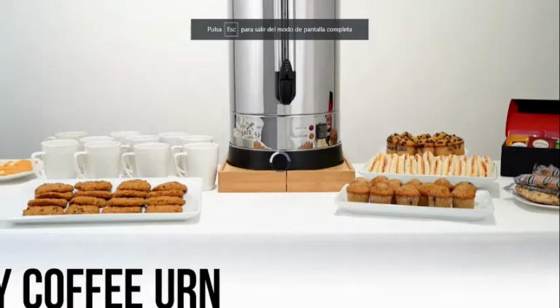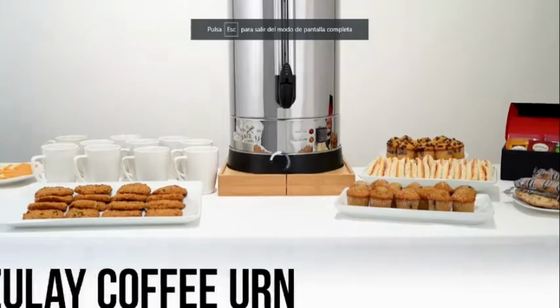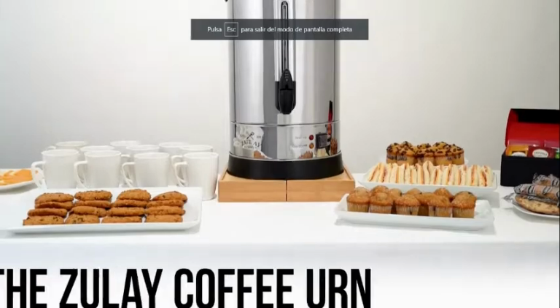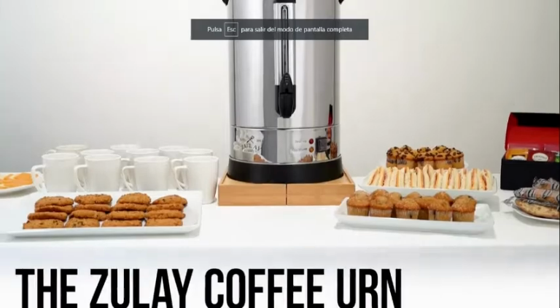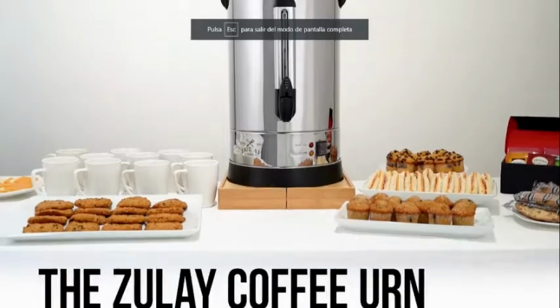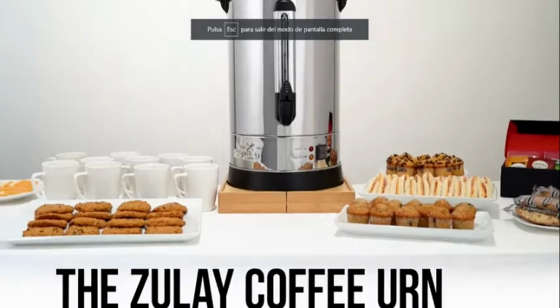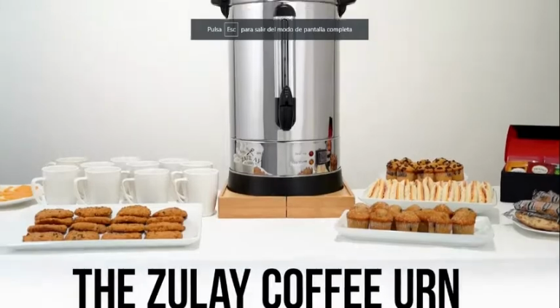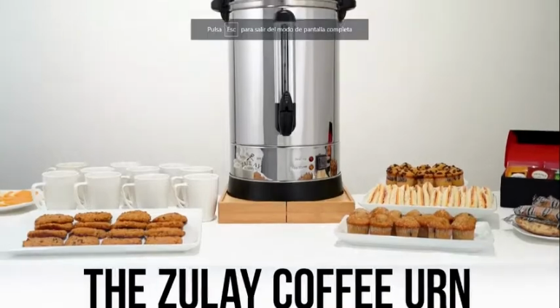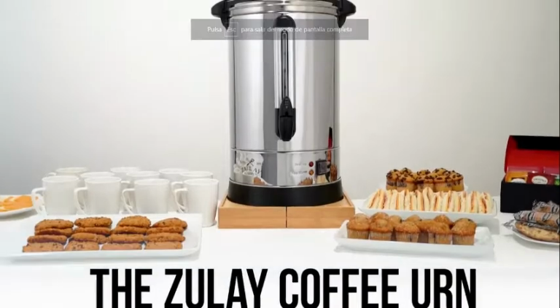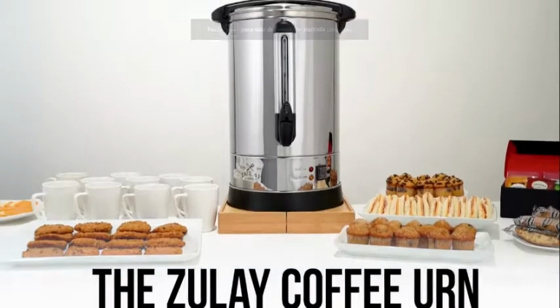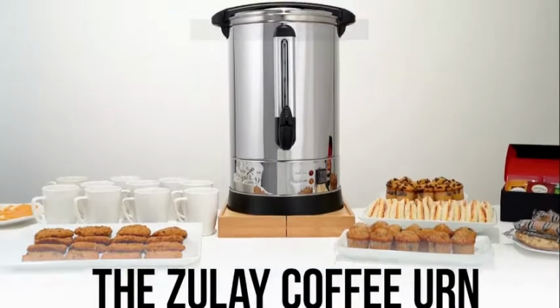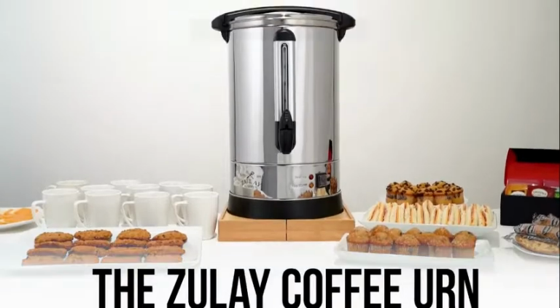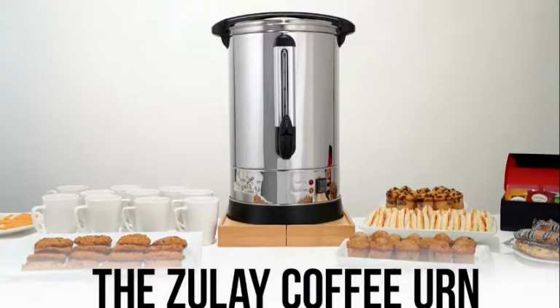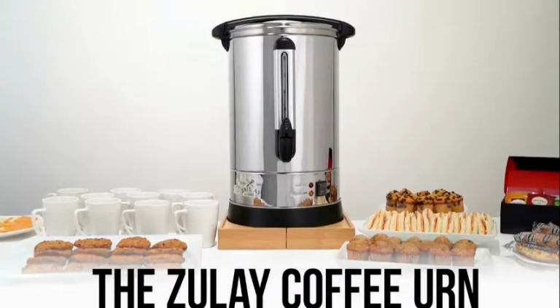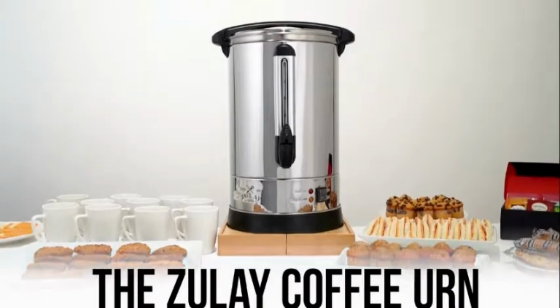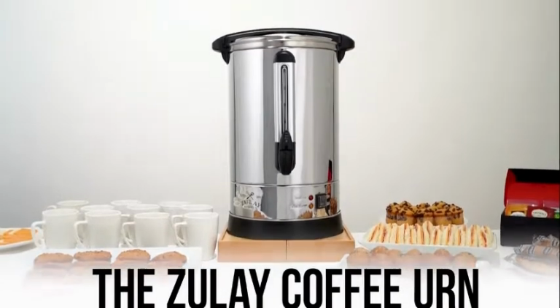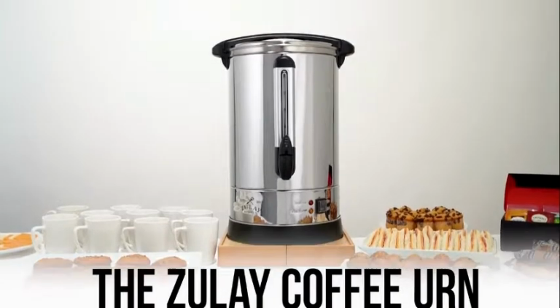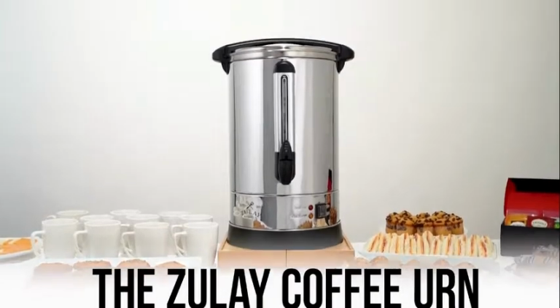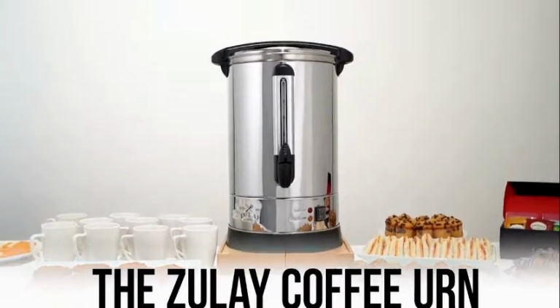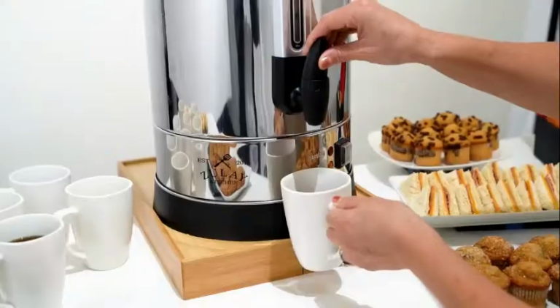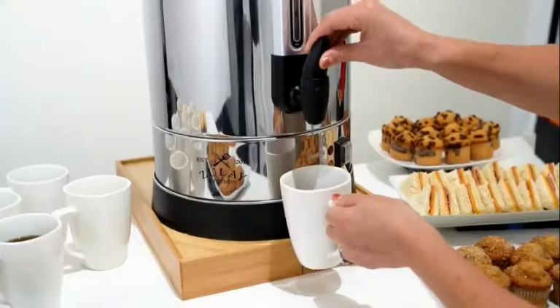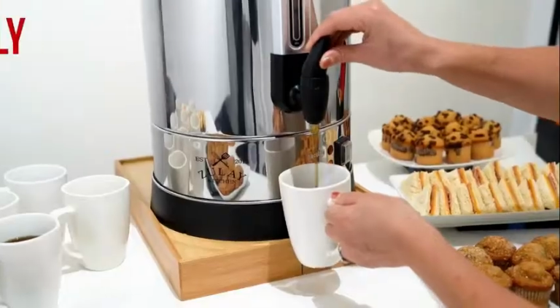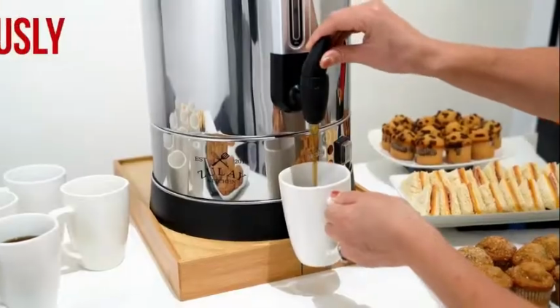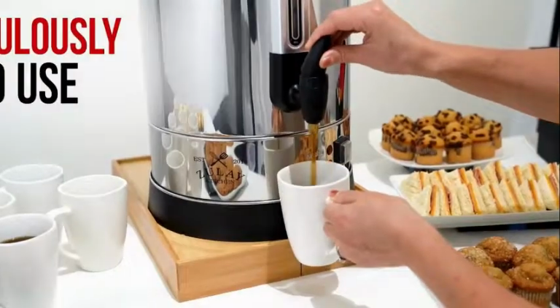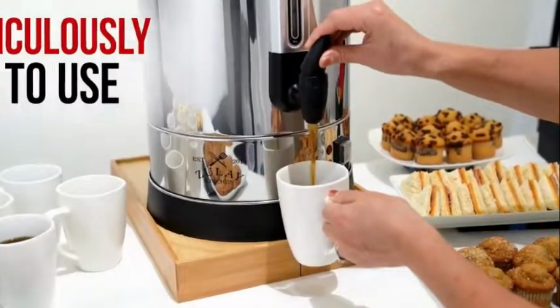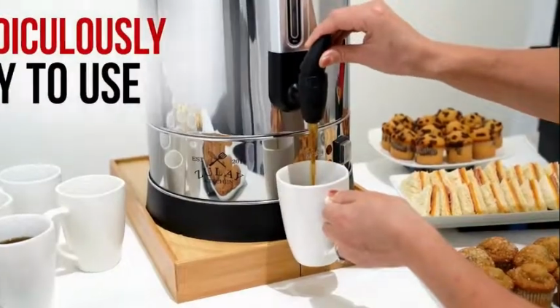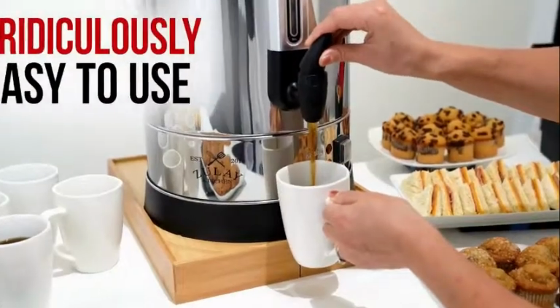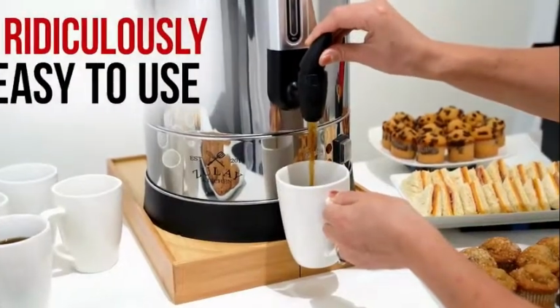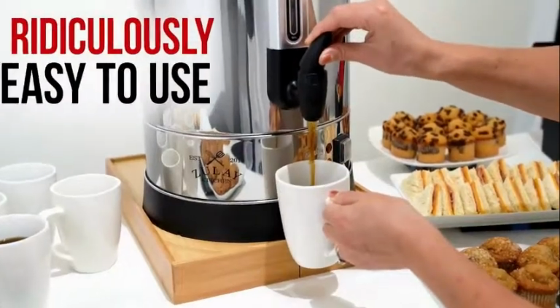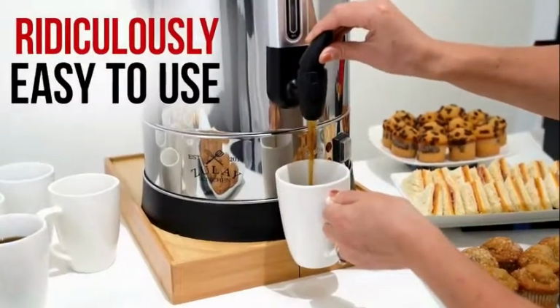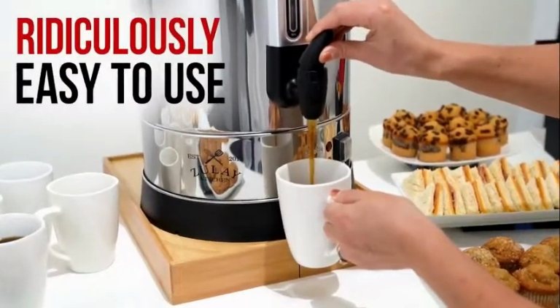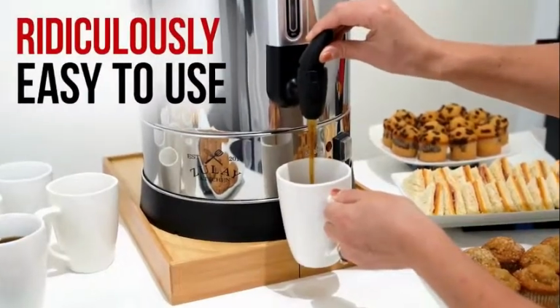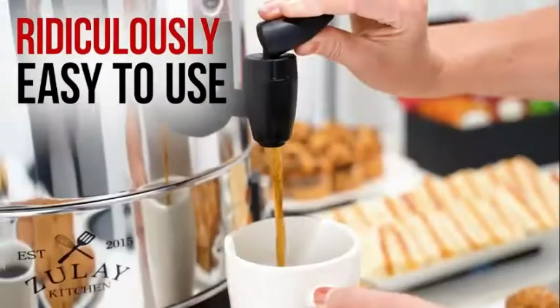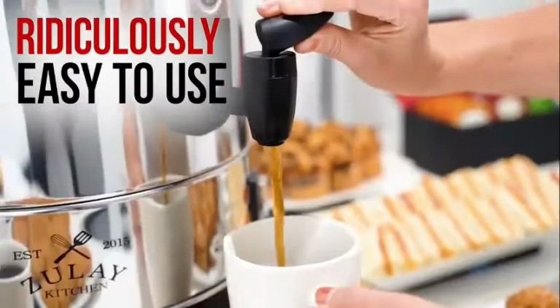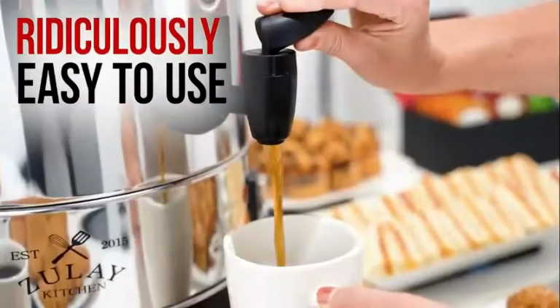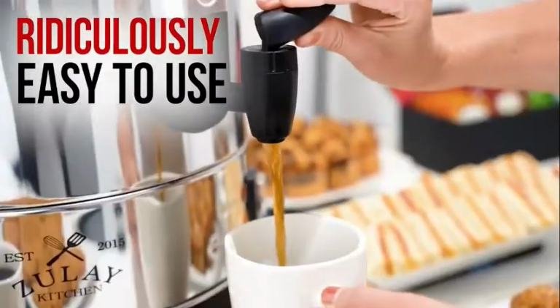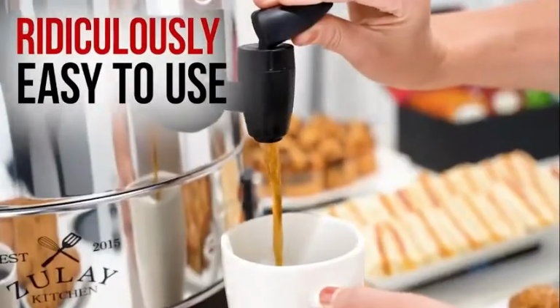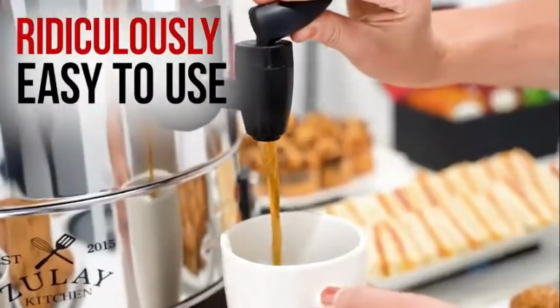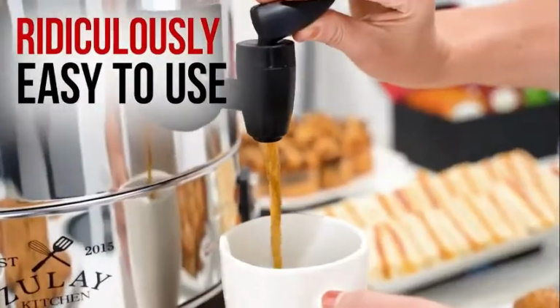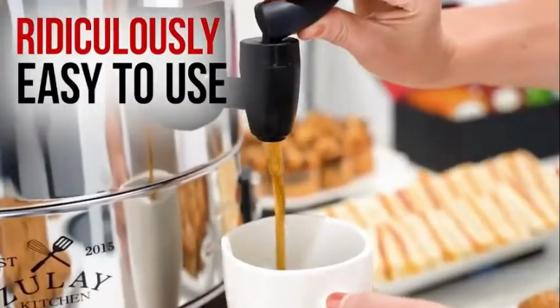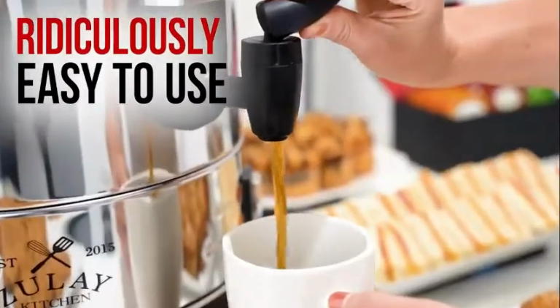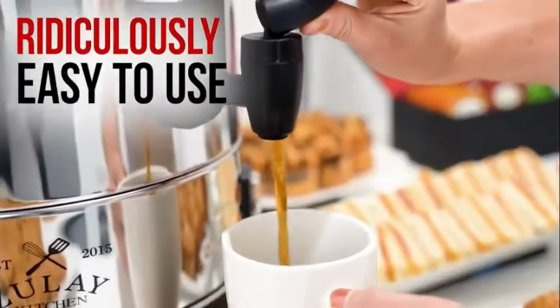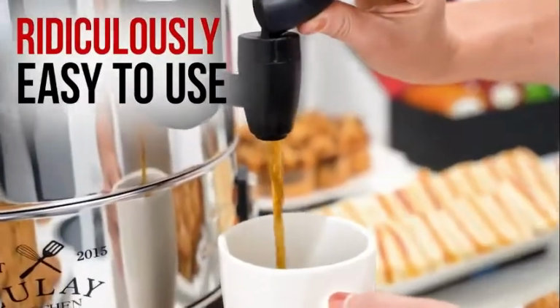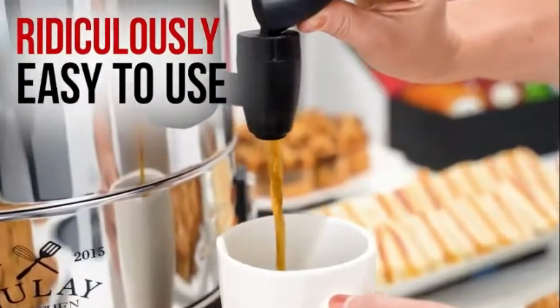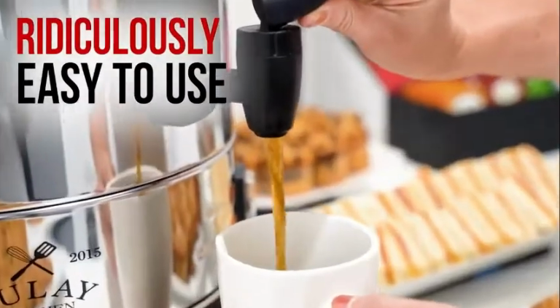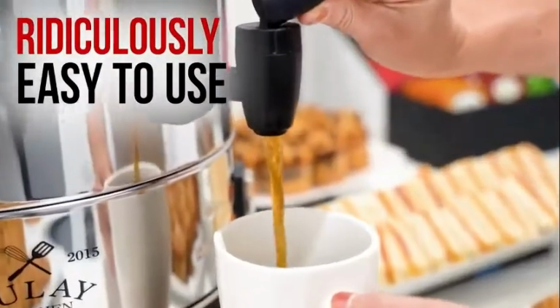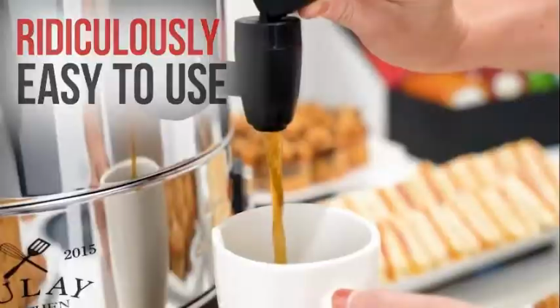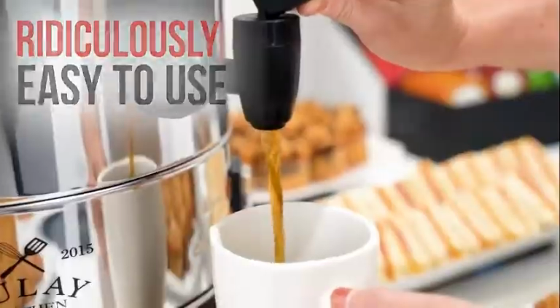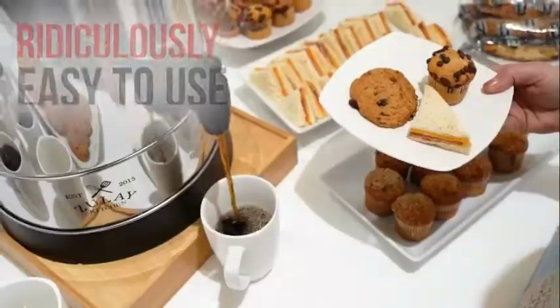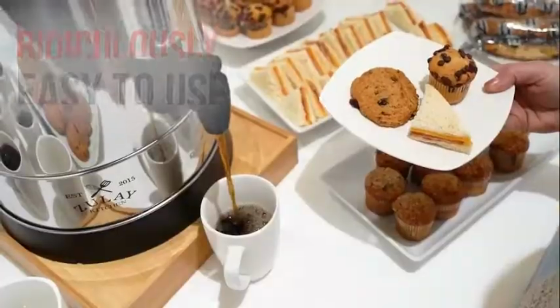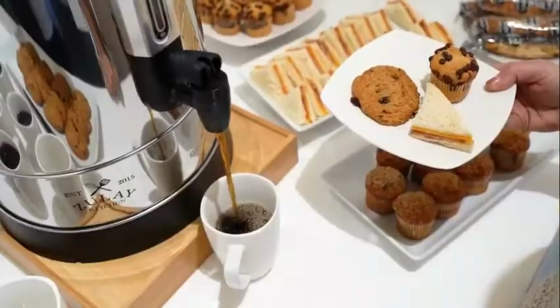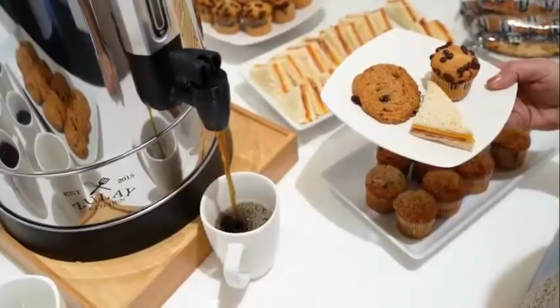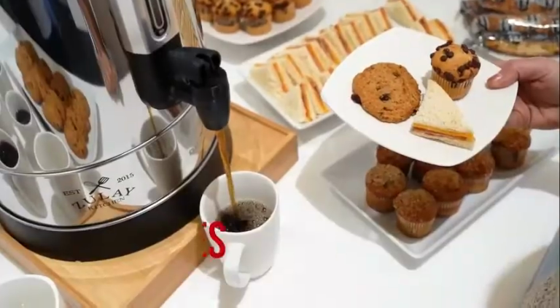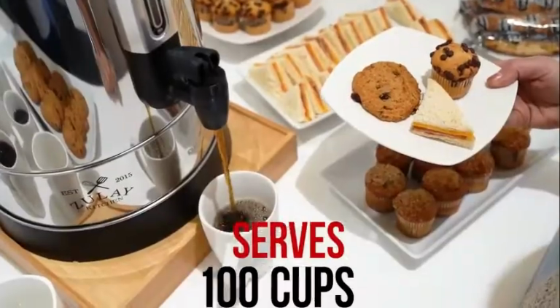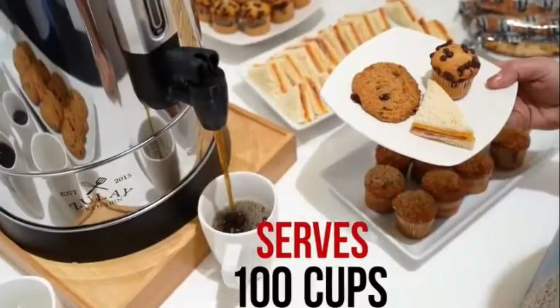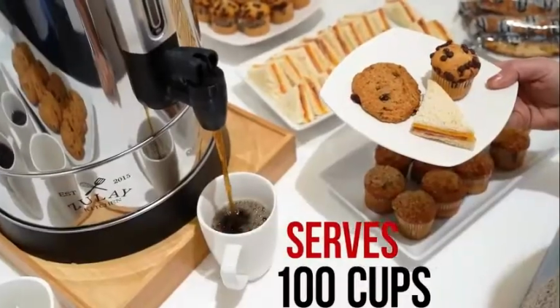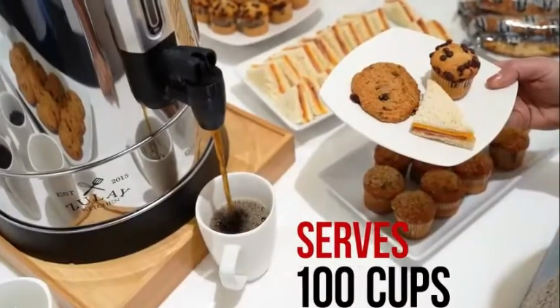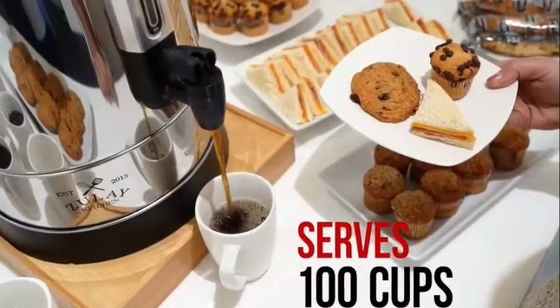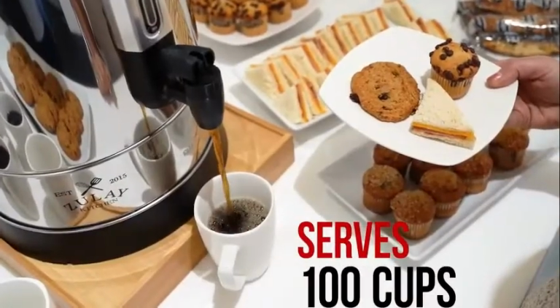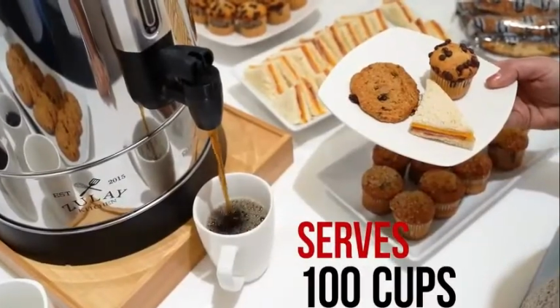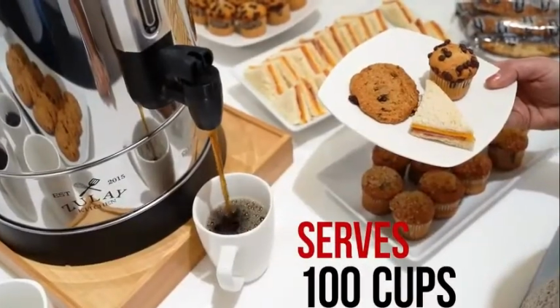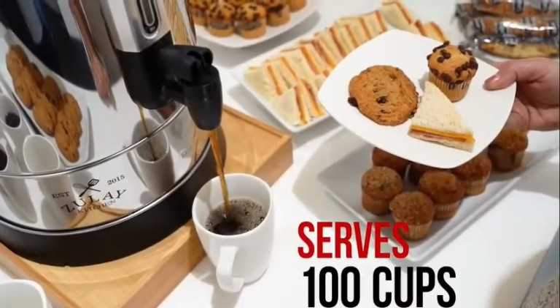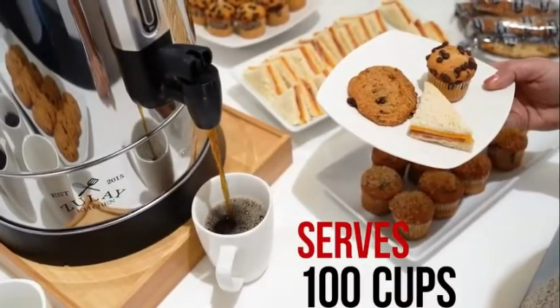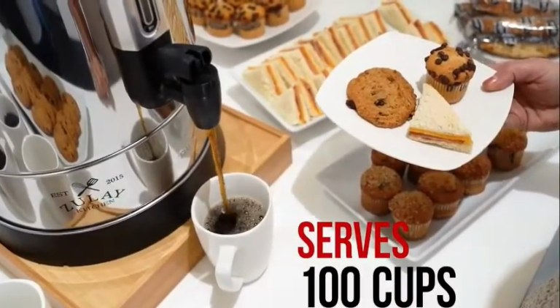Zulai Coffee Urn is perfect for any event or gathering. Ridiculously easy to use and serves up to 100 cups of coffee.